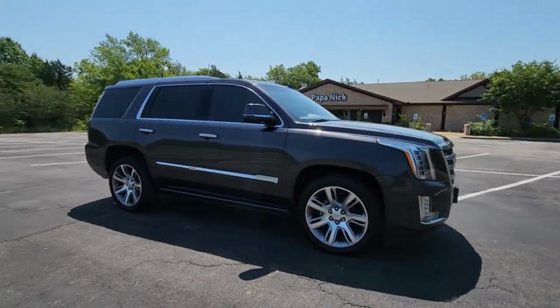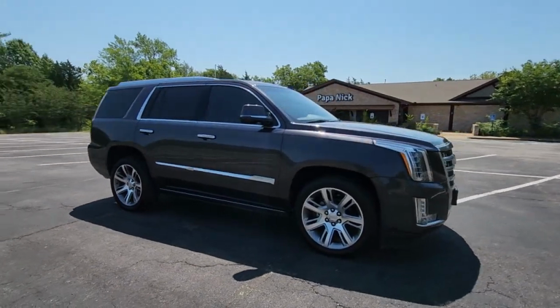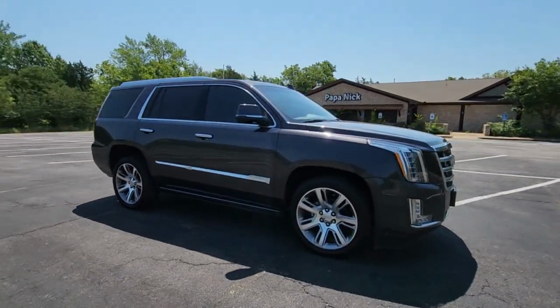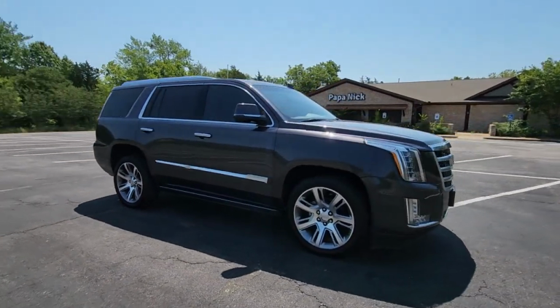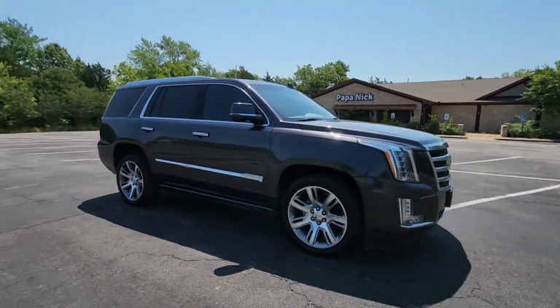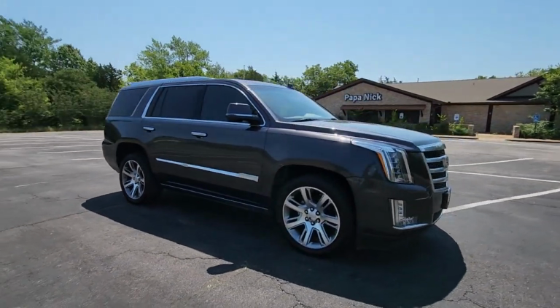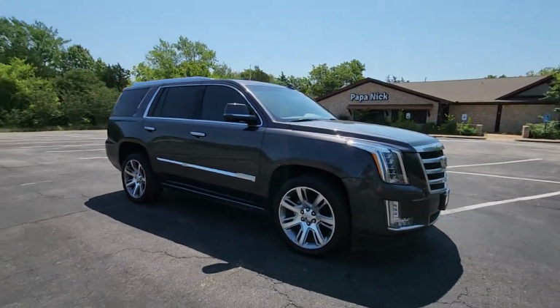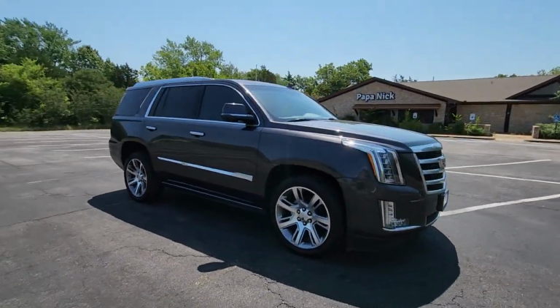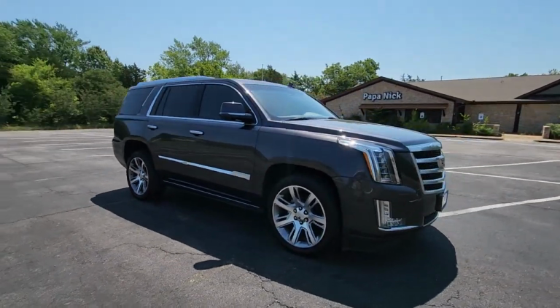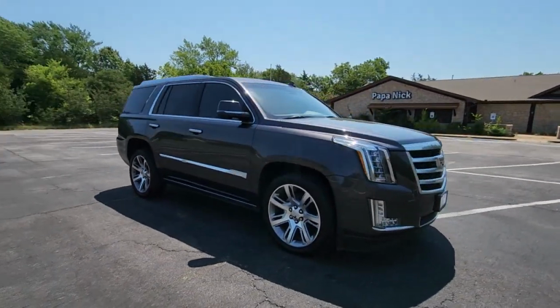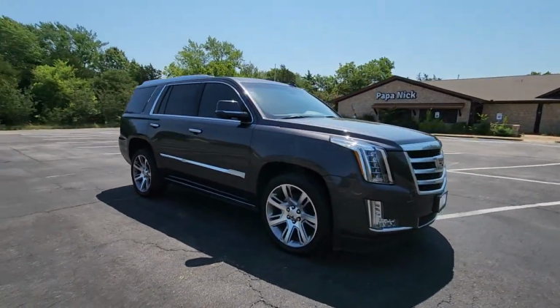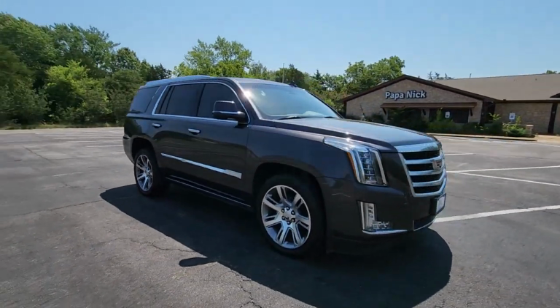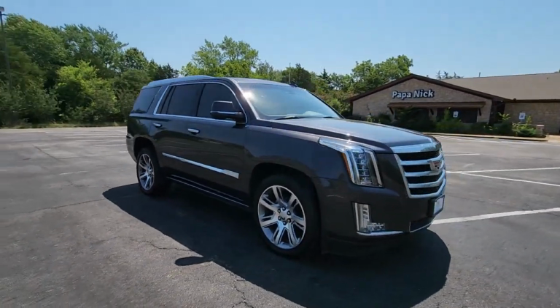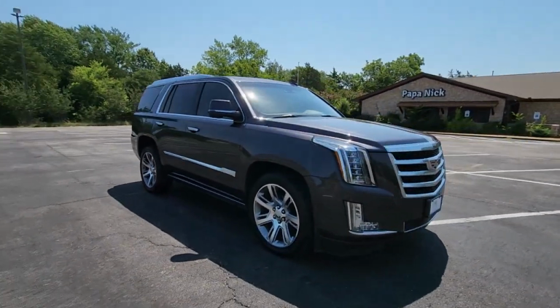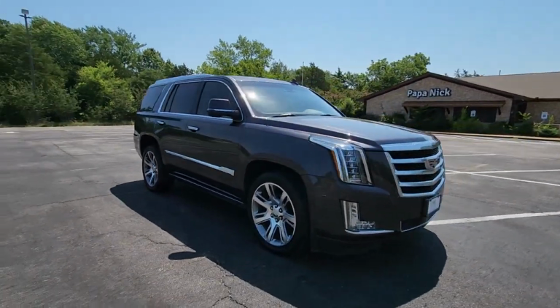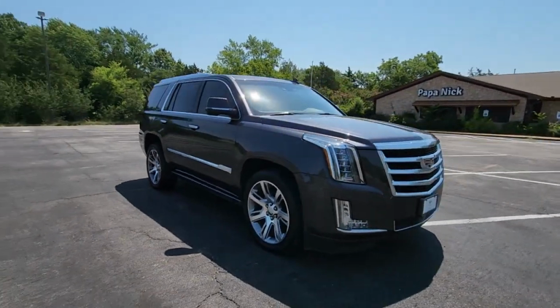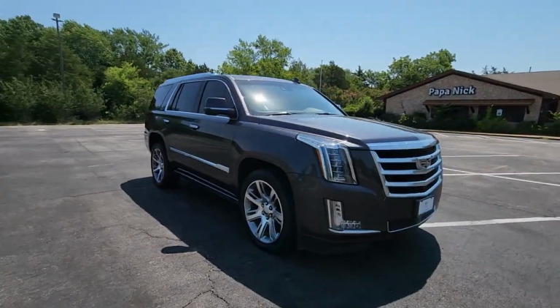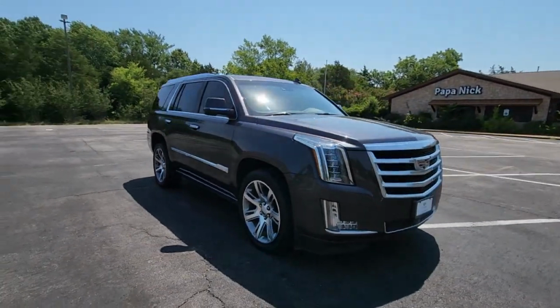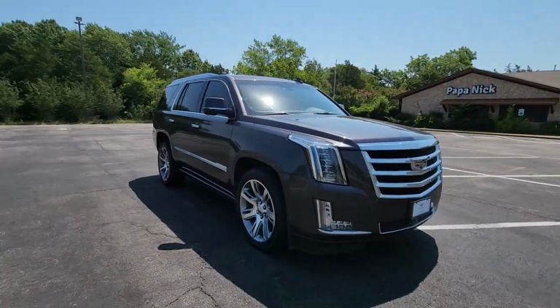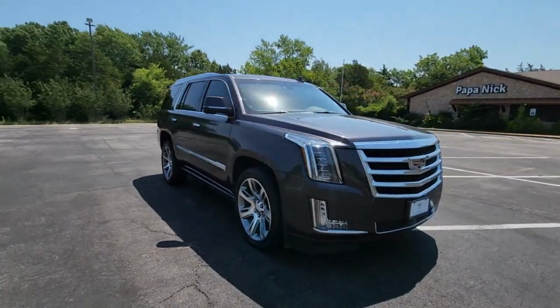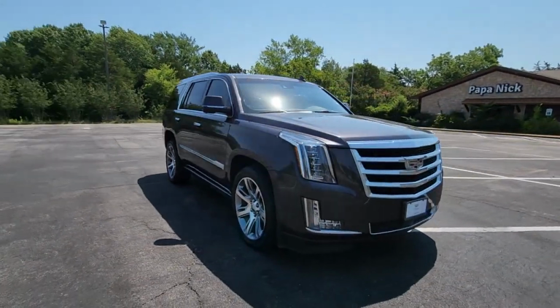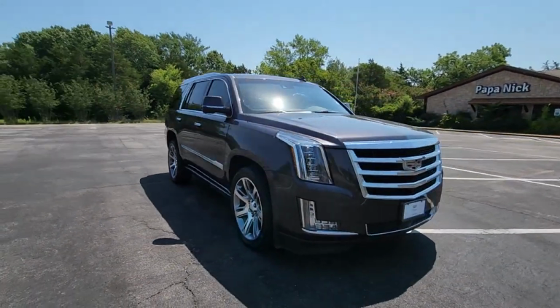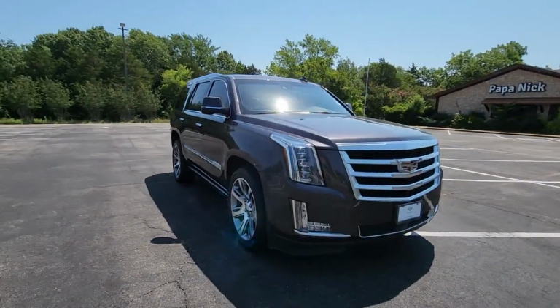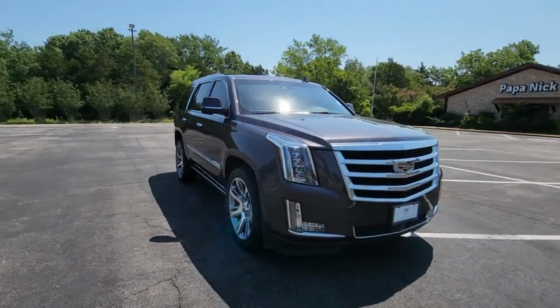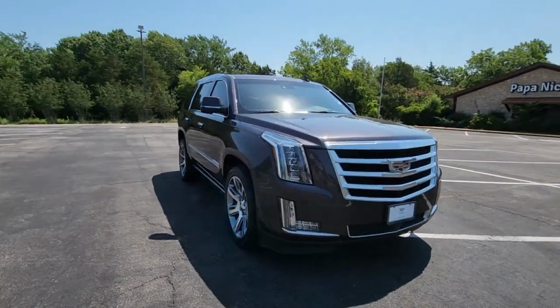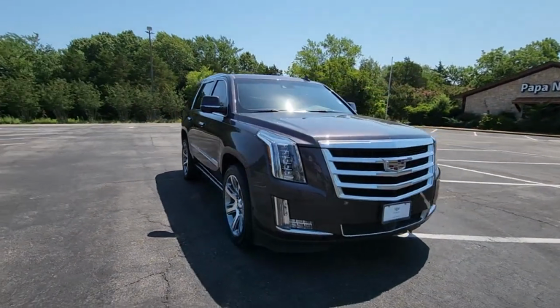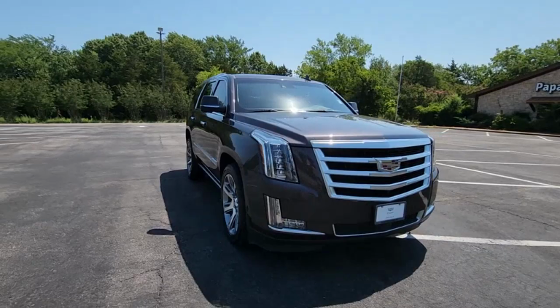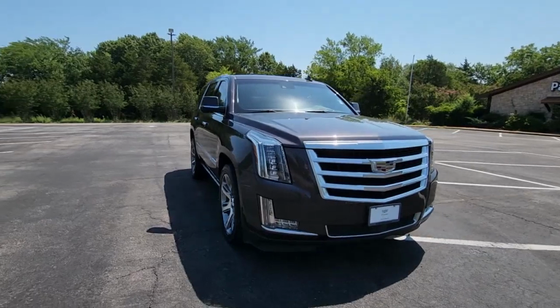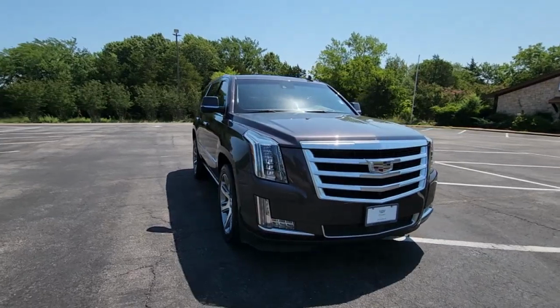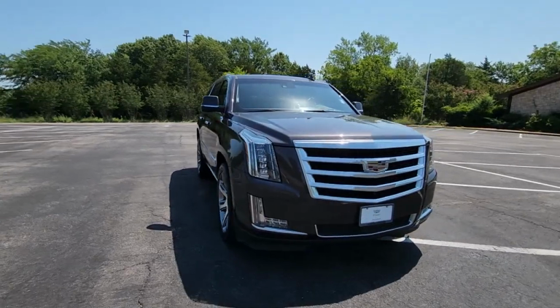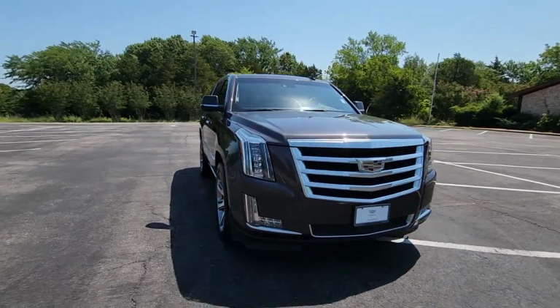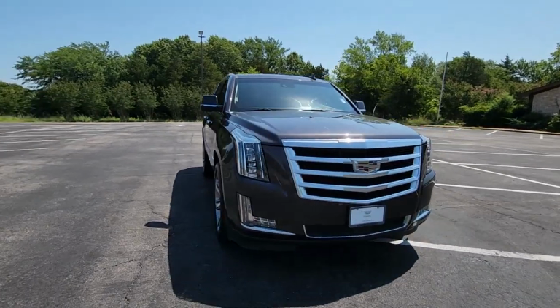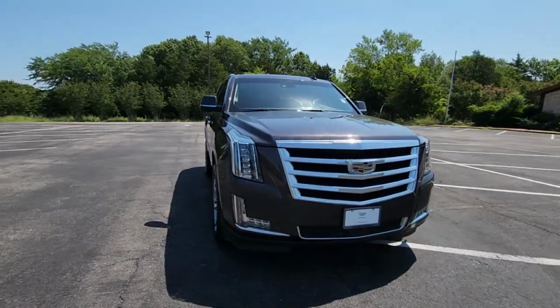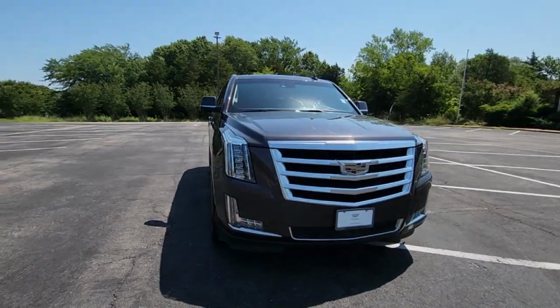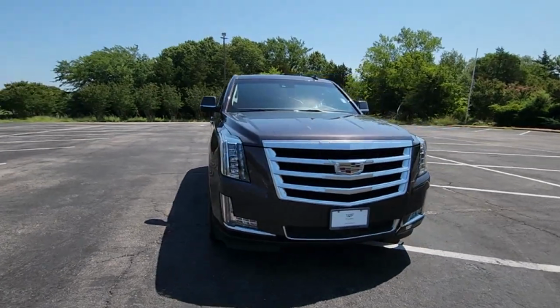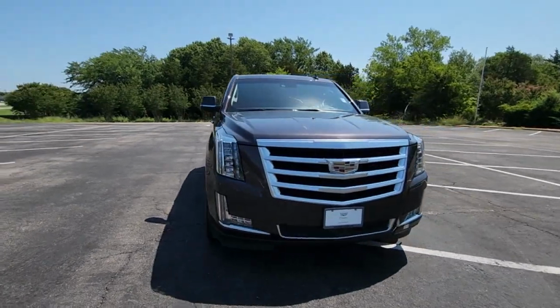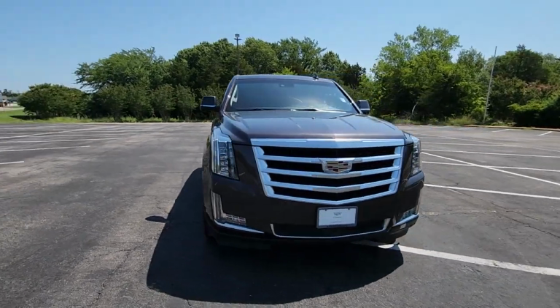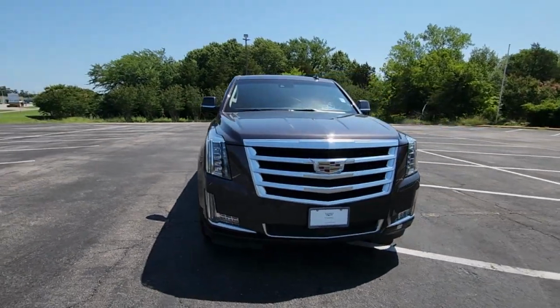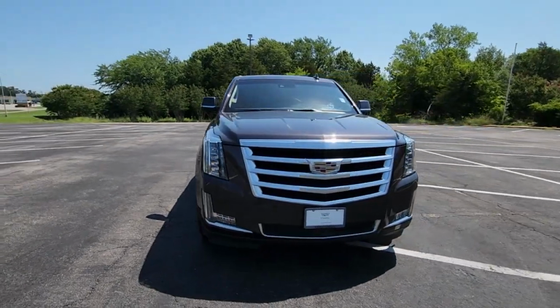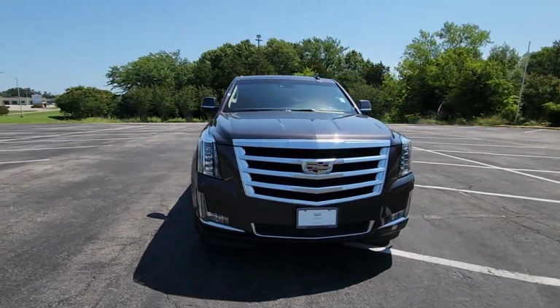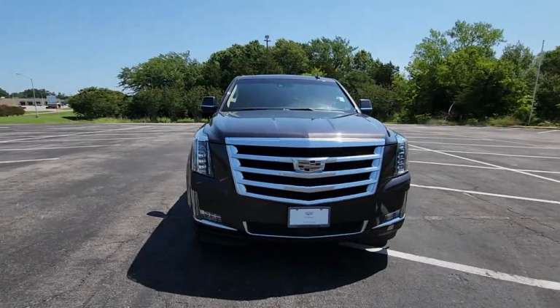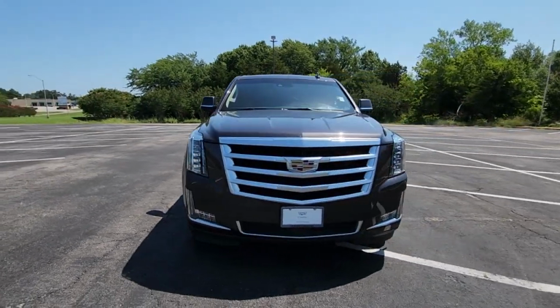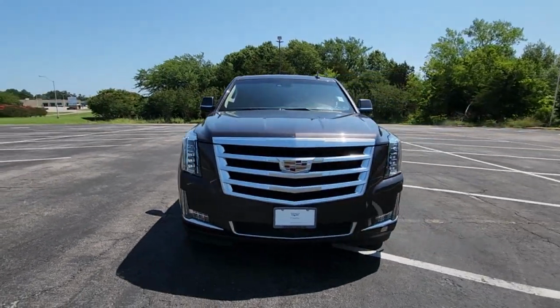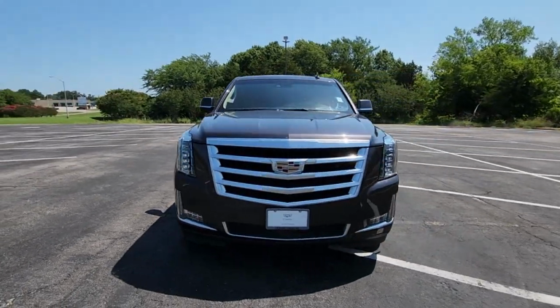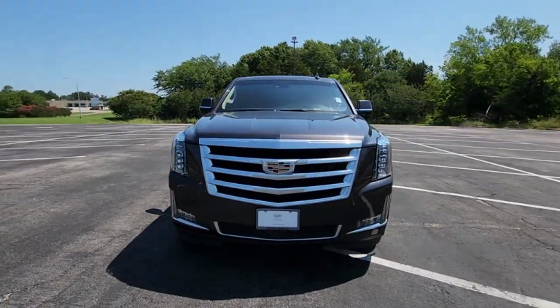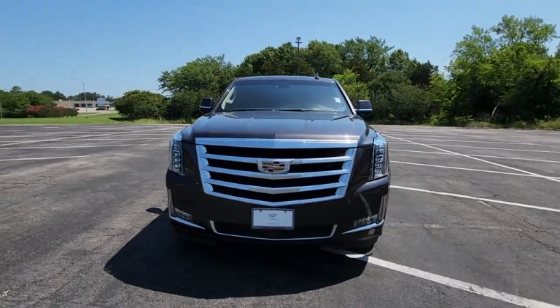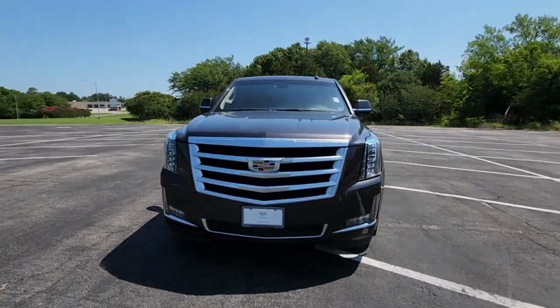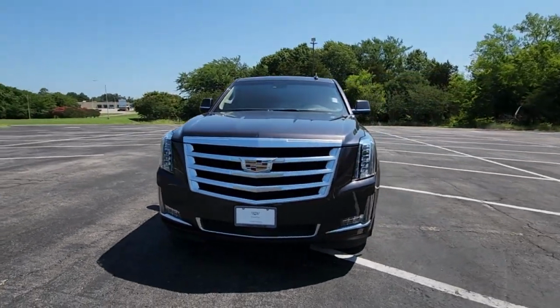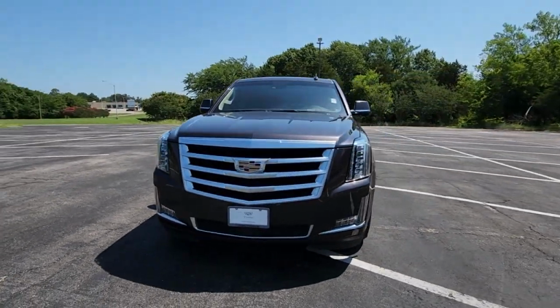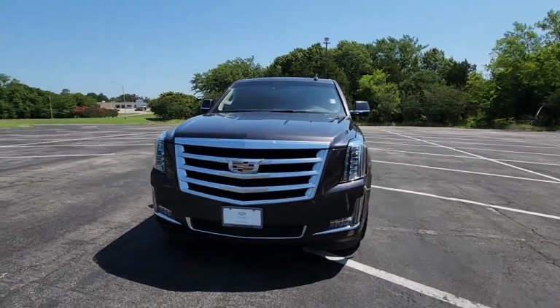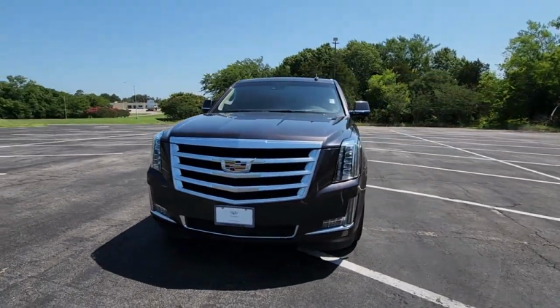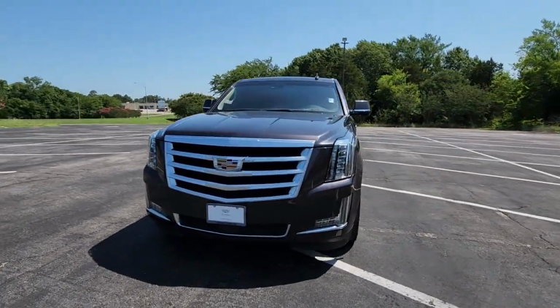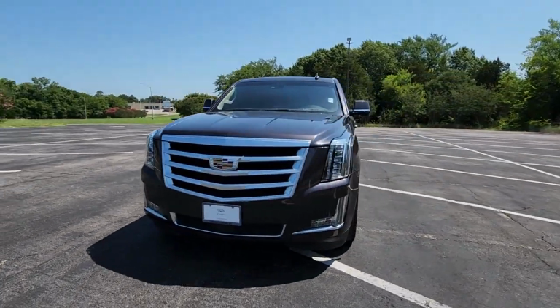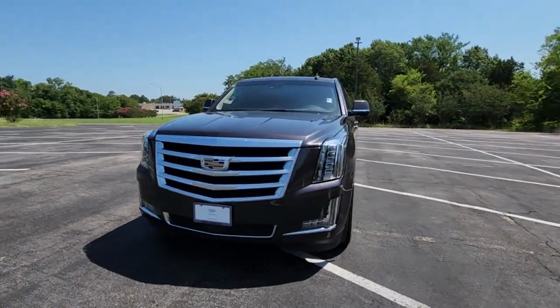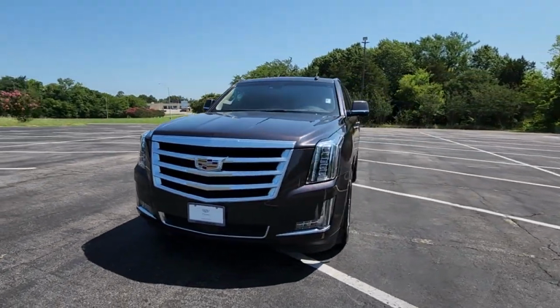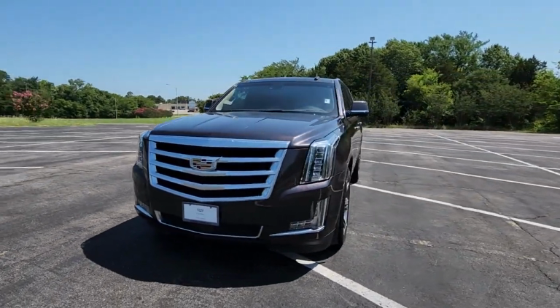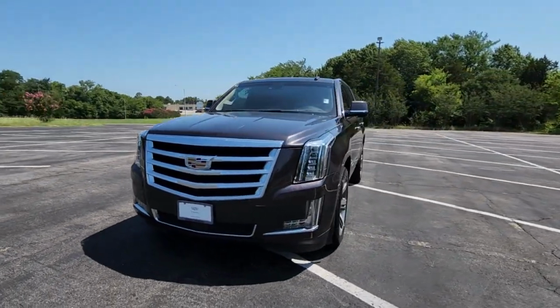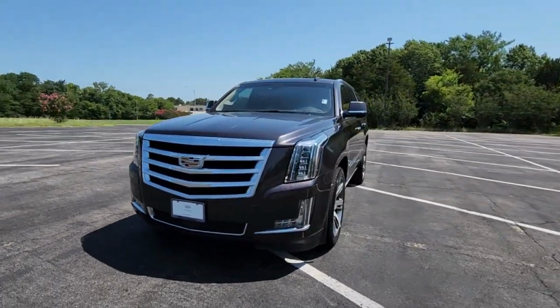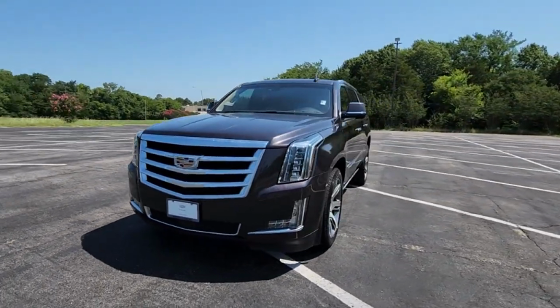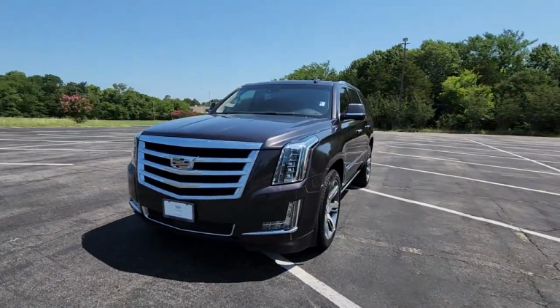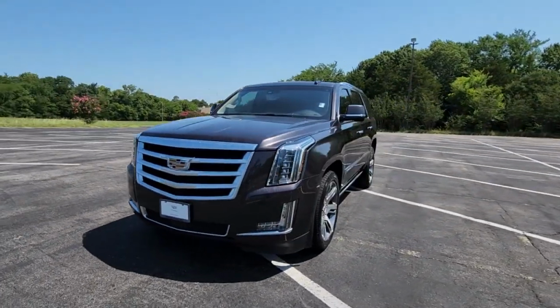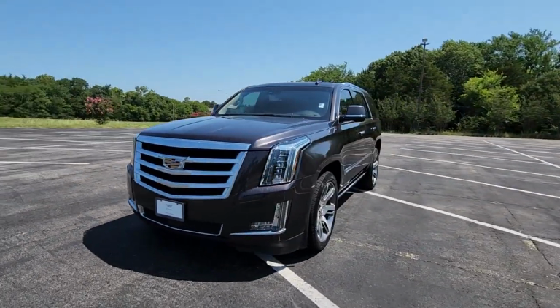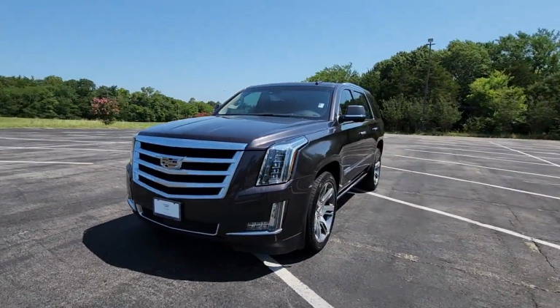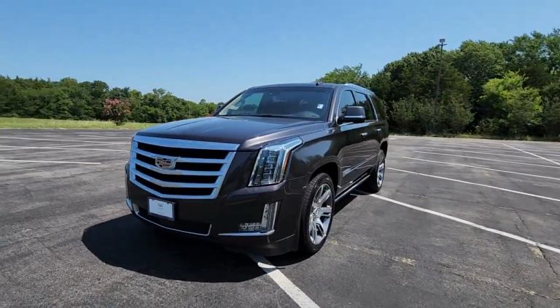Loaded with the most advanced tech and finest appointments, its sumptuous comfort and graceful power are truly remarkable.